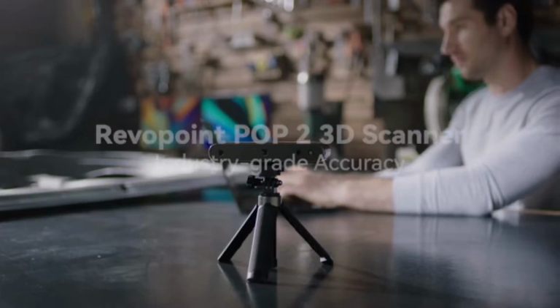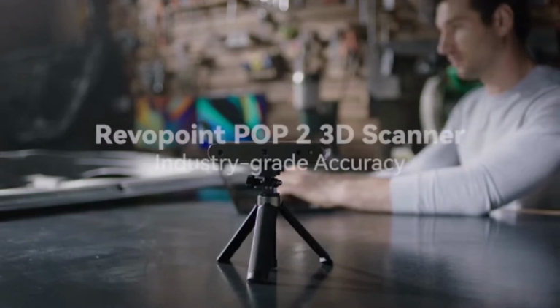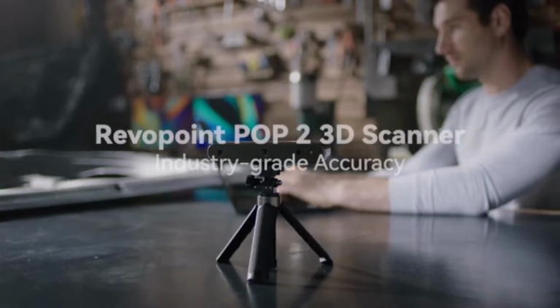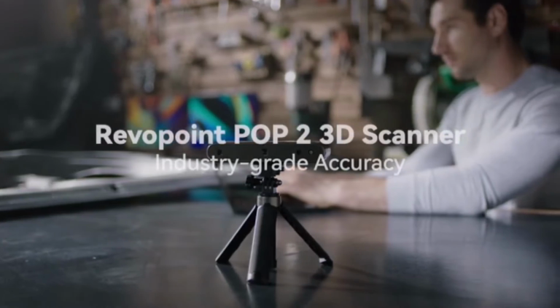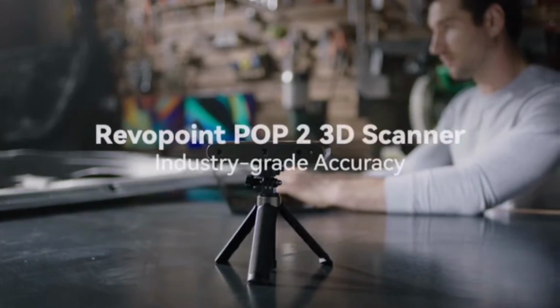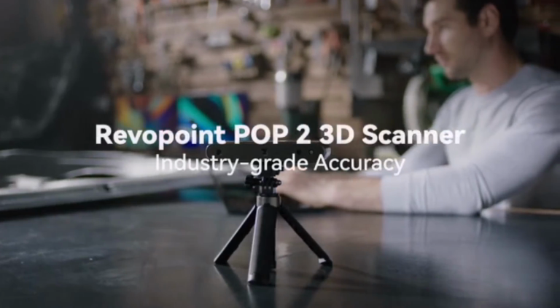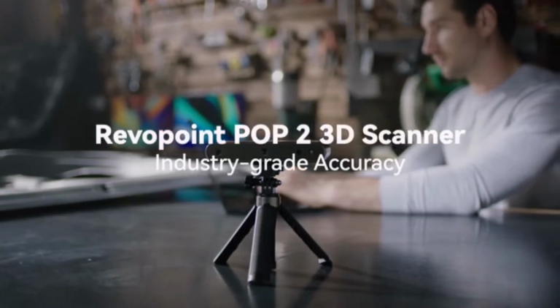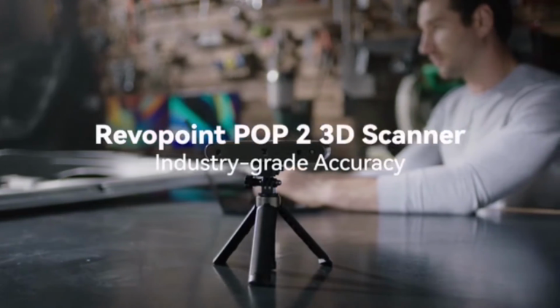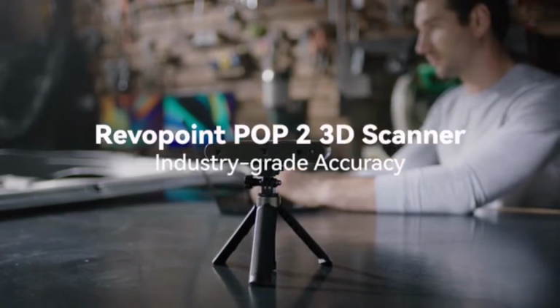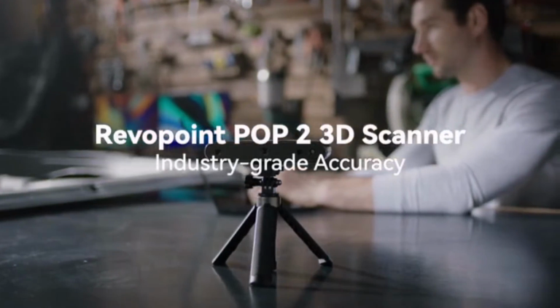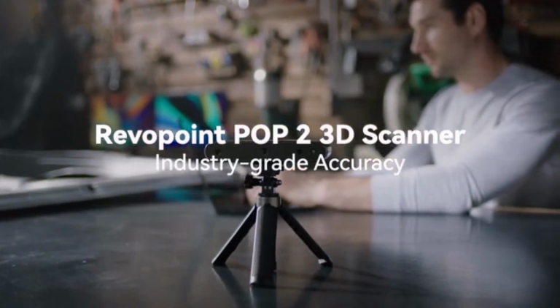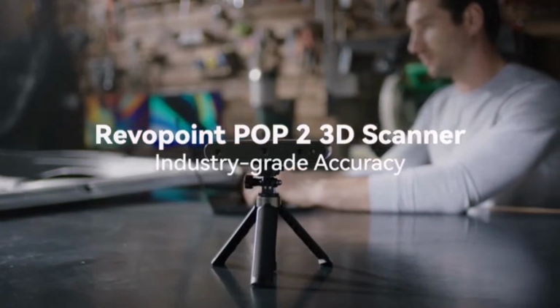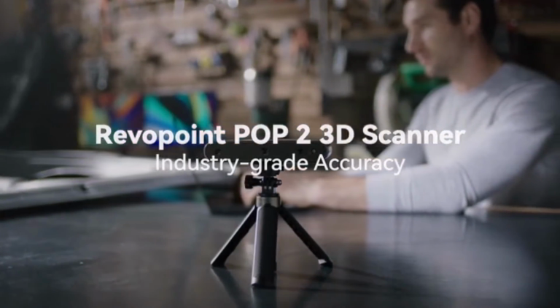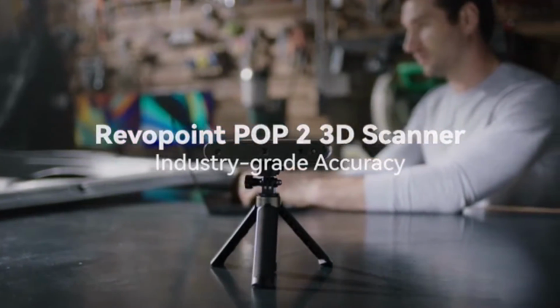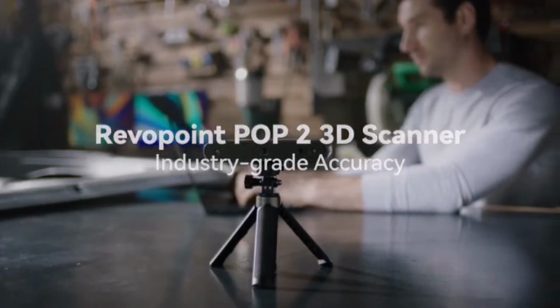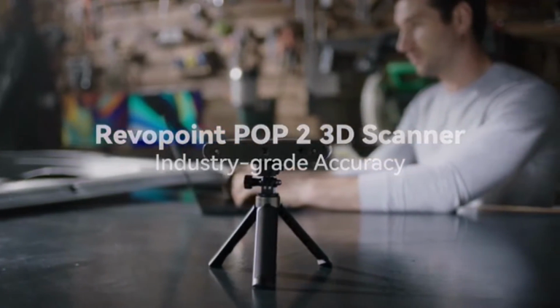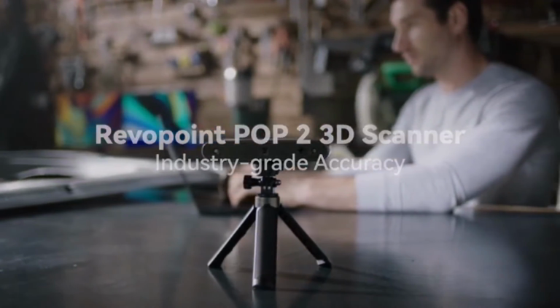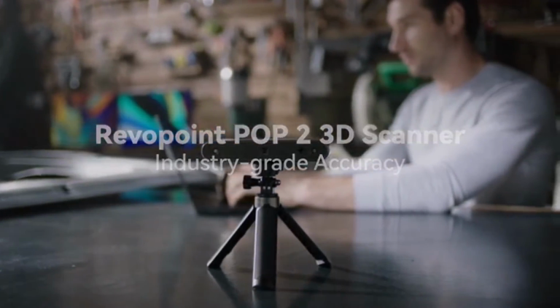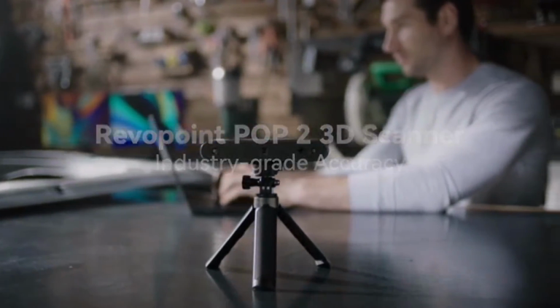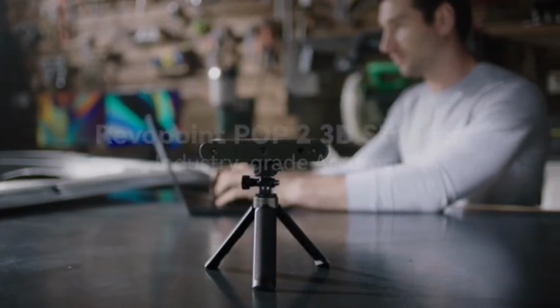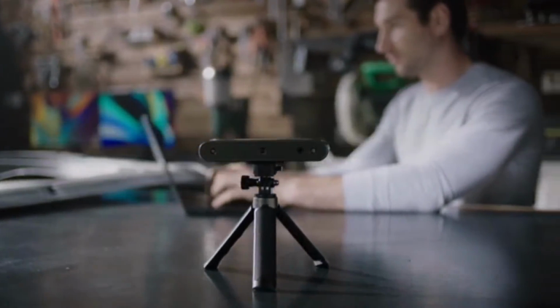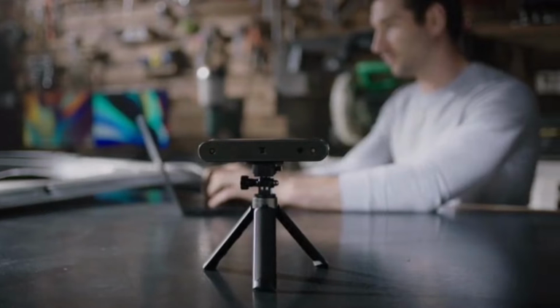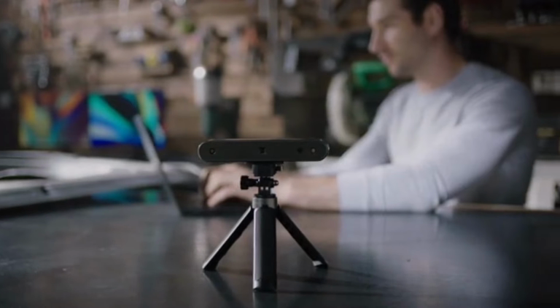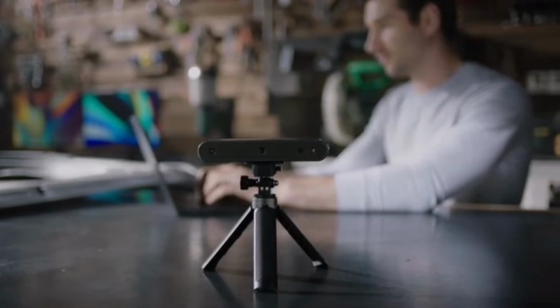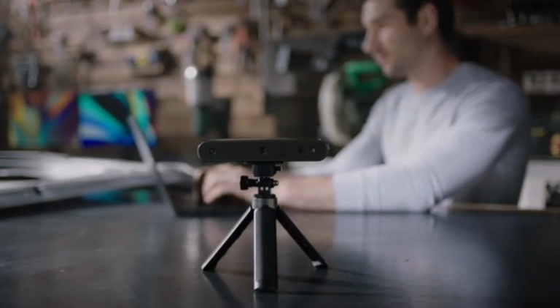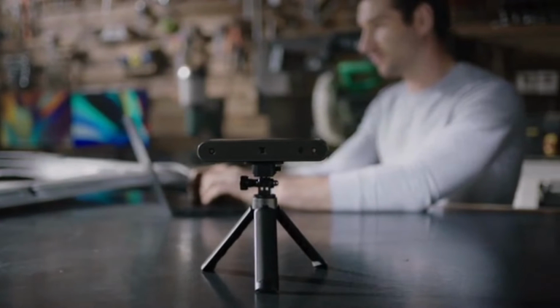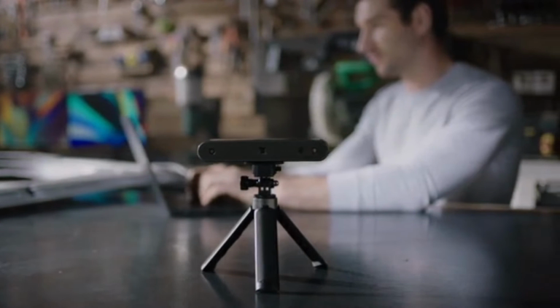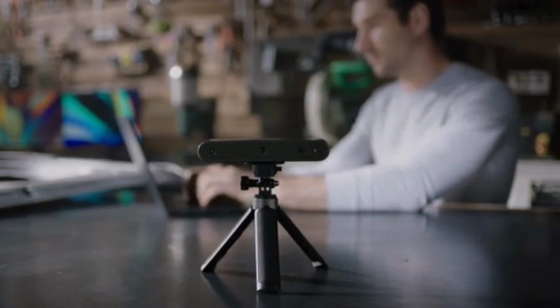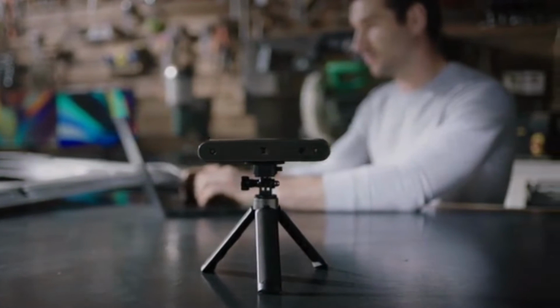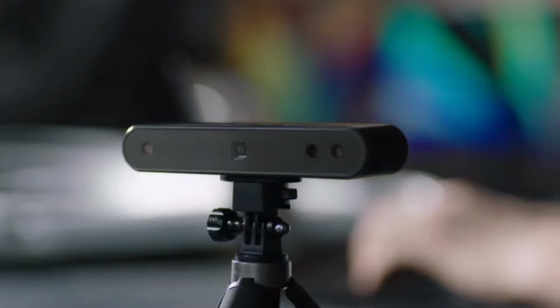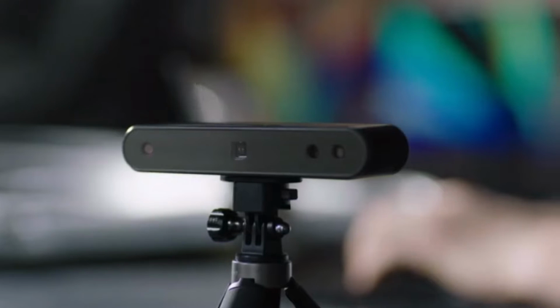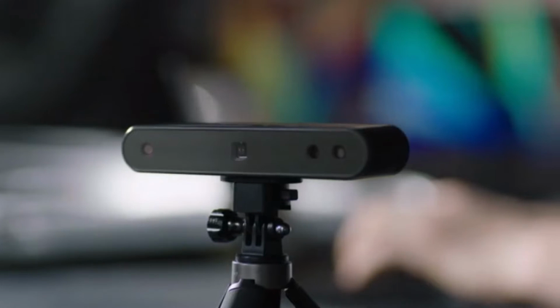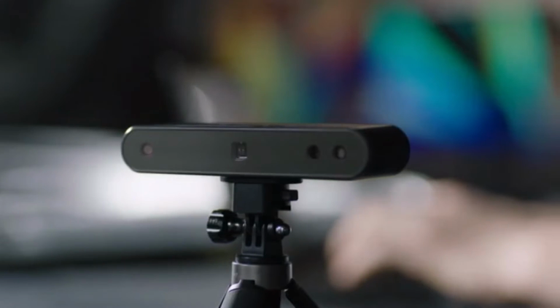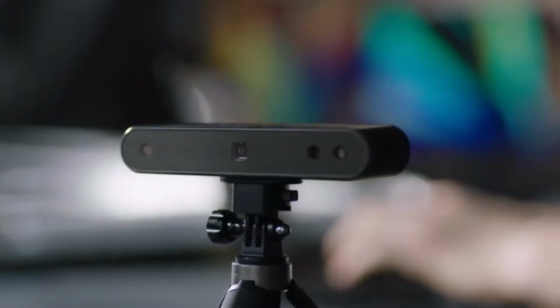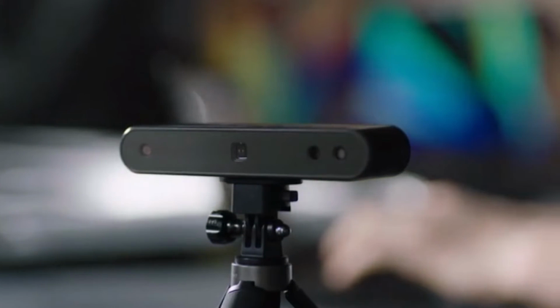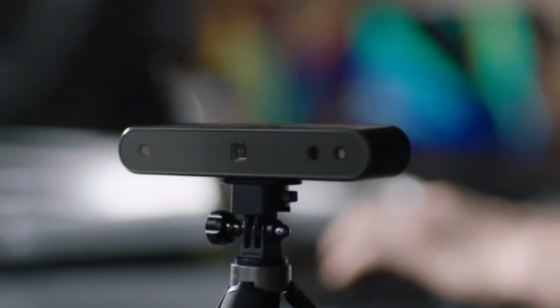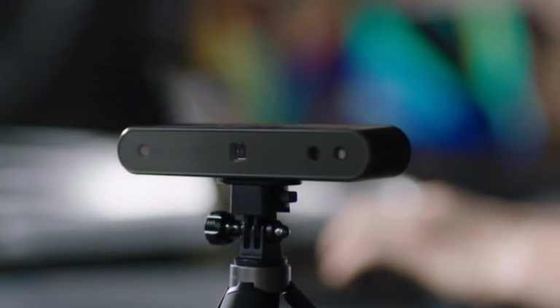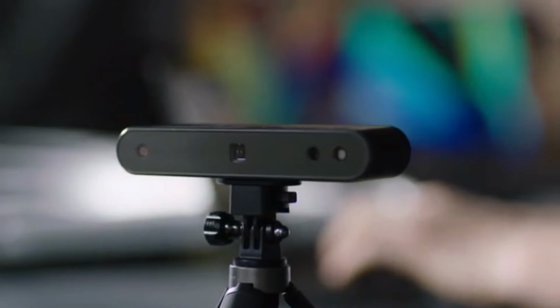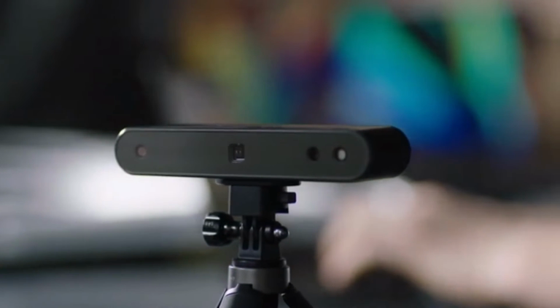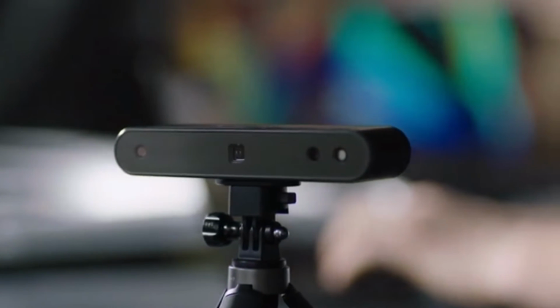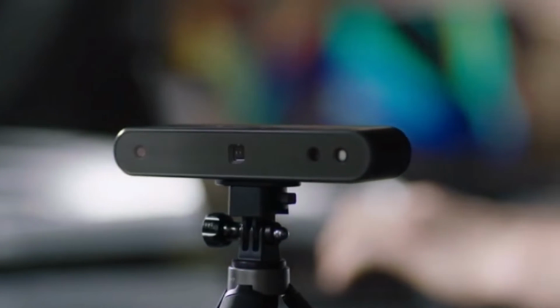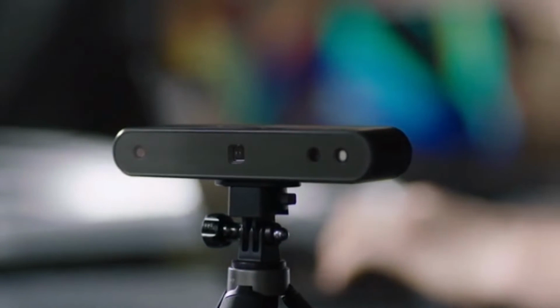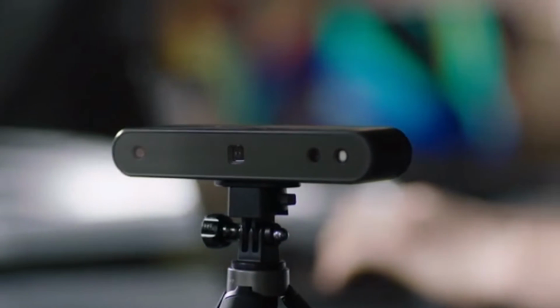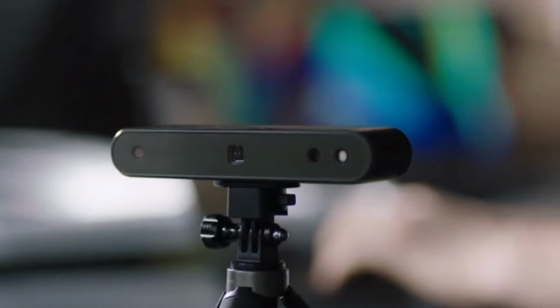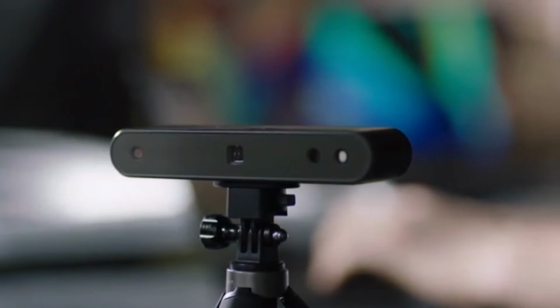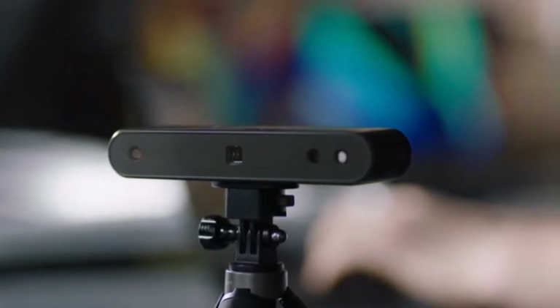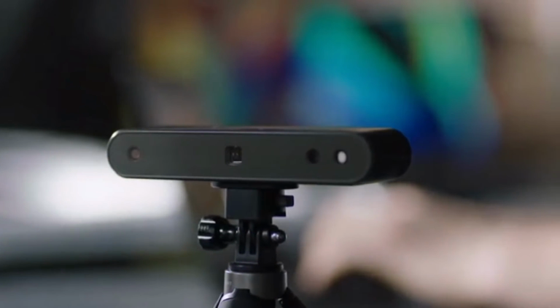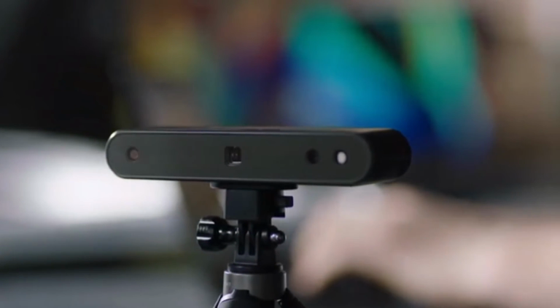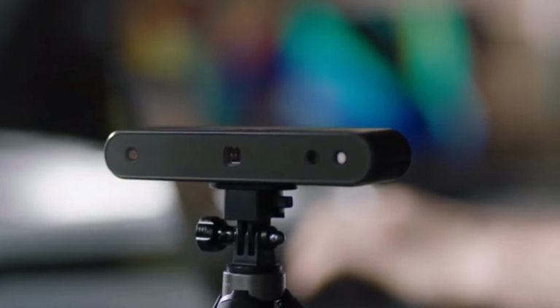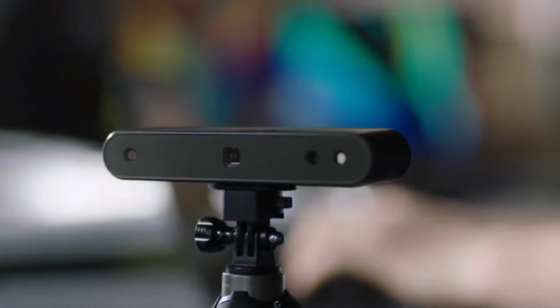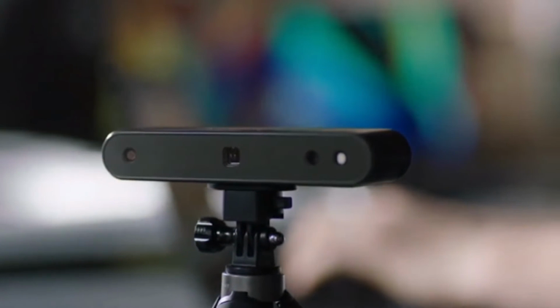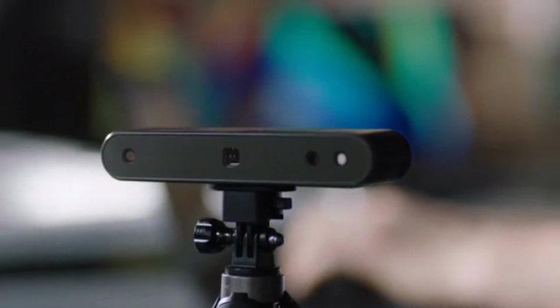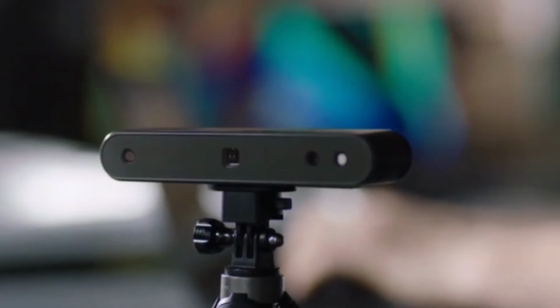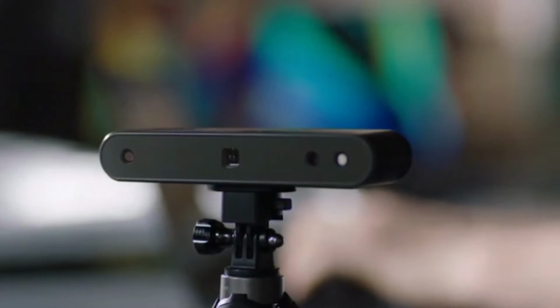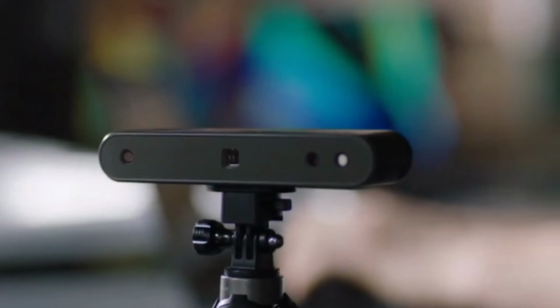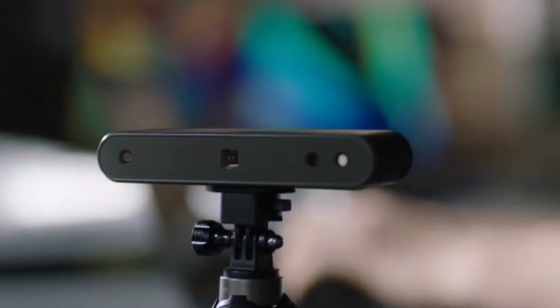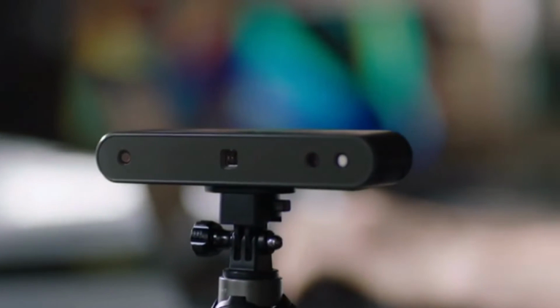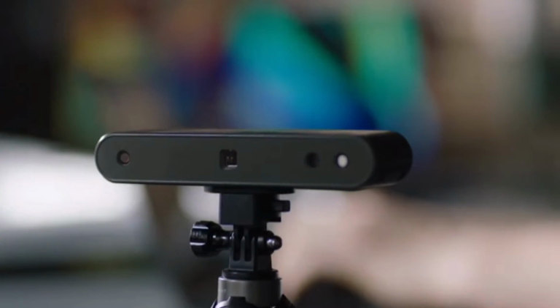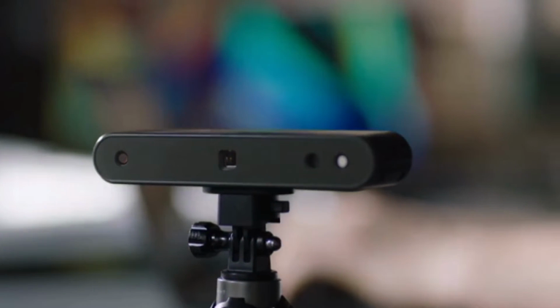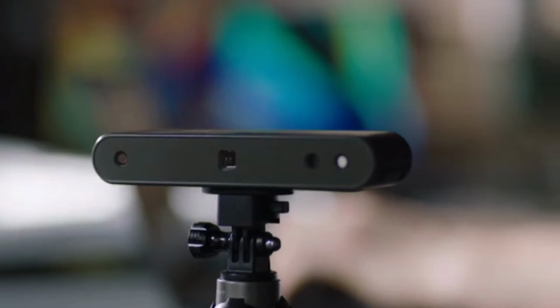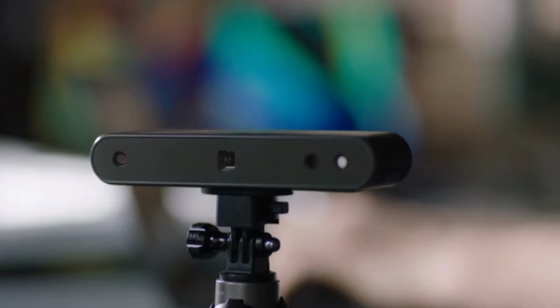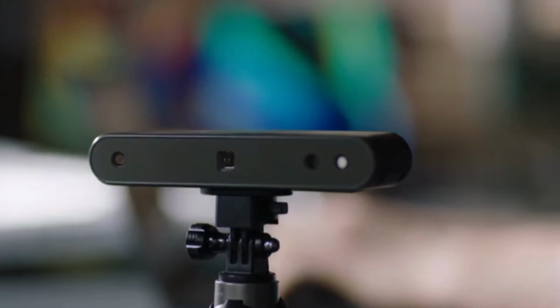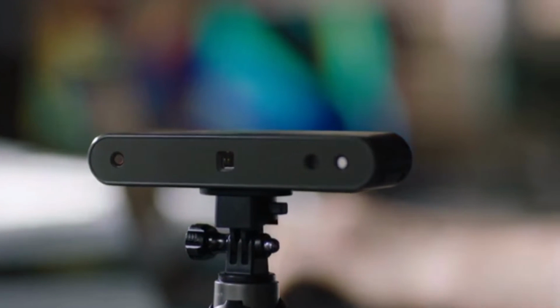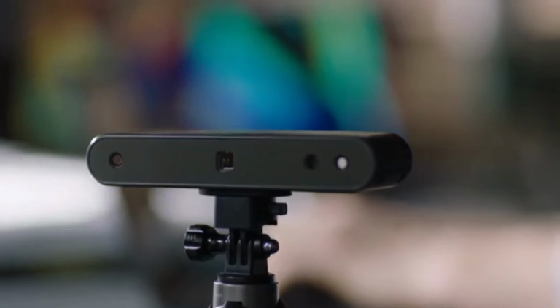This is the Revopoint POP2 3D Scanner. We are using a new generation of microstructured light technology sensors.